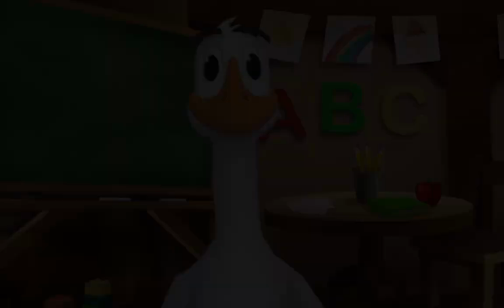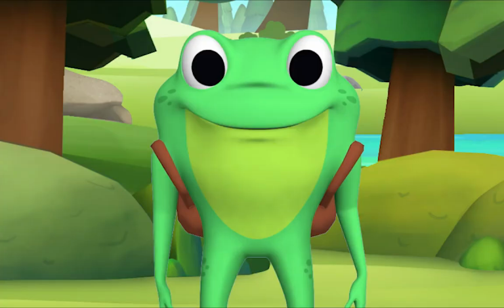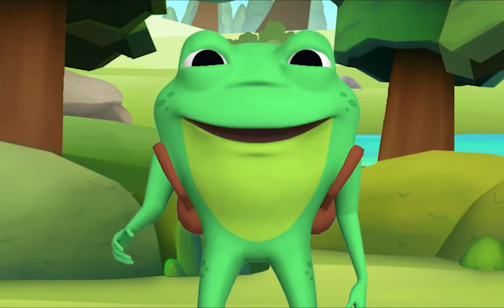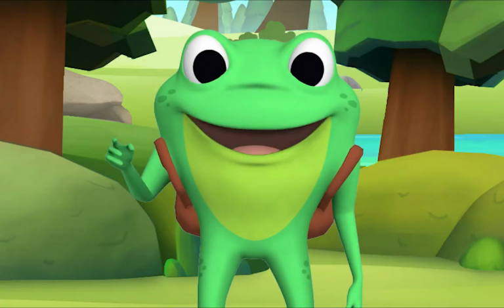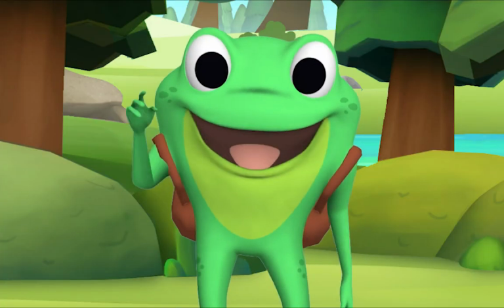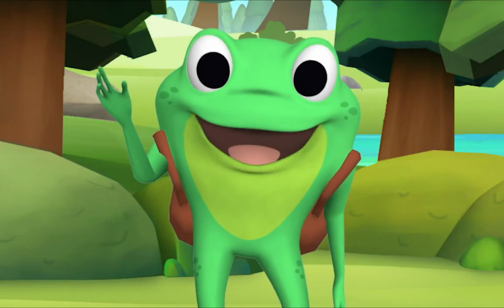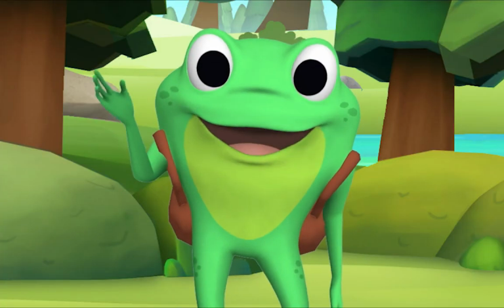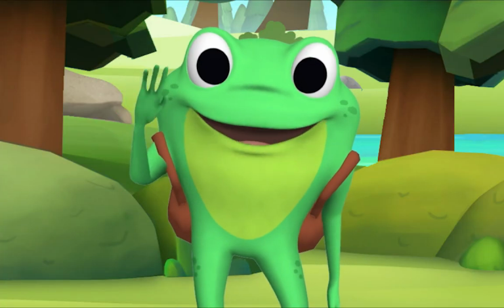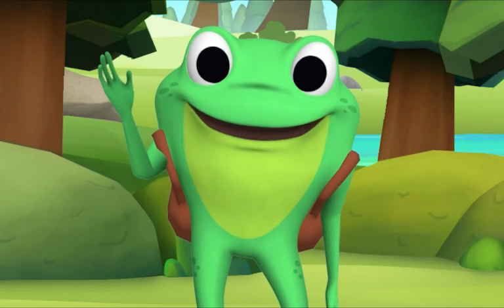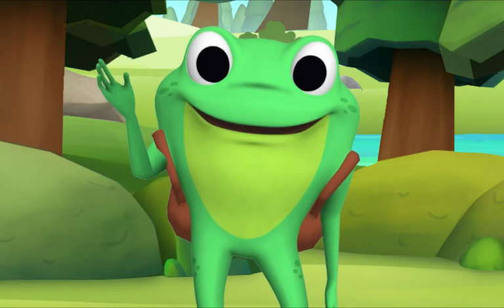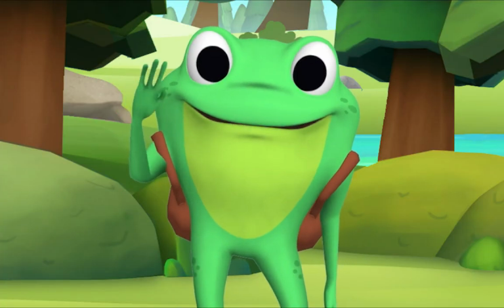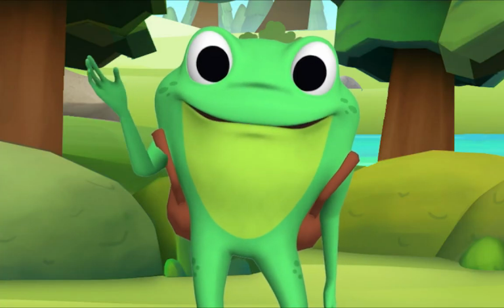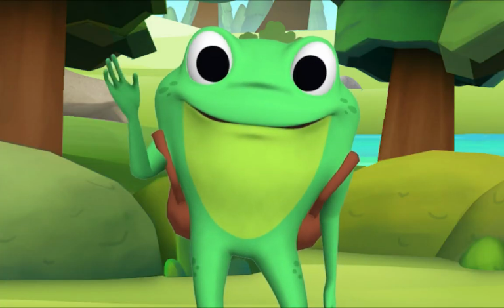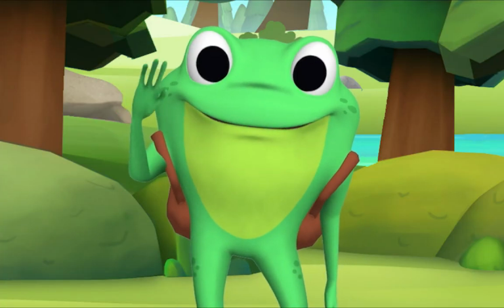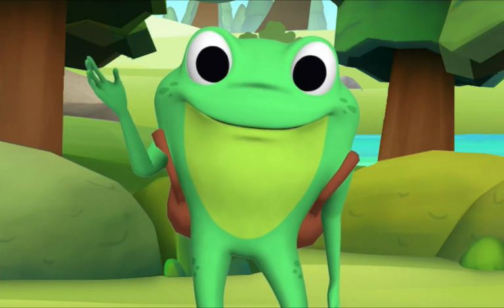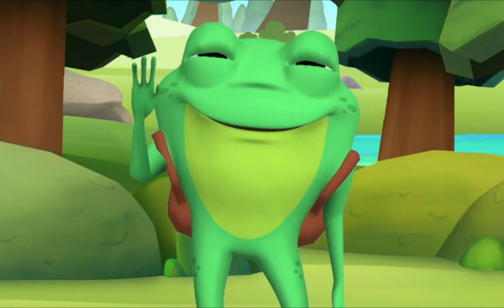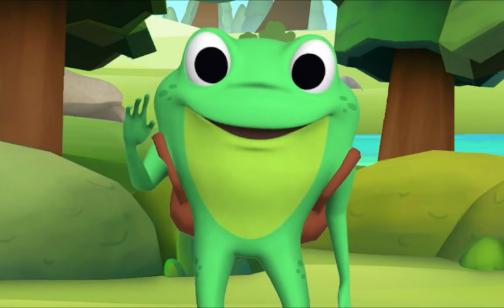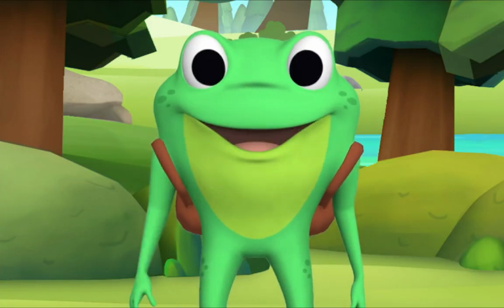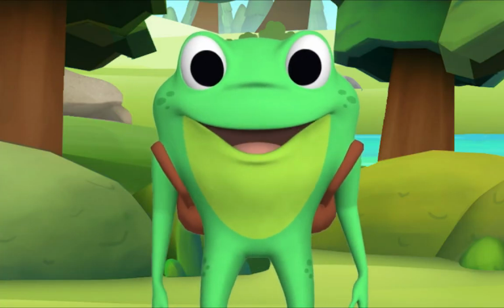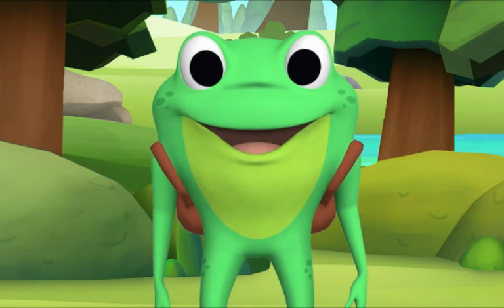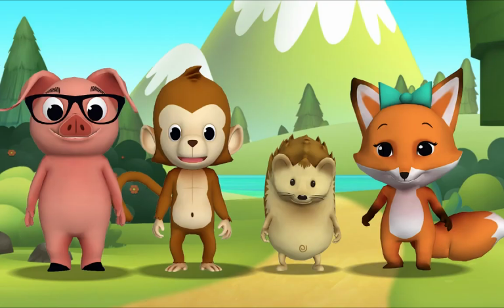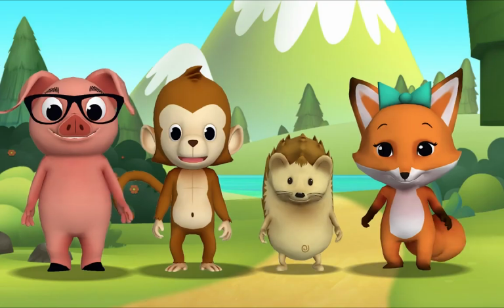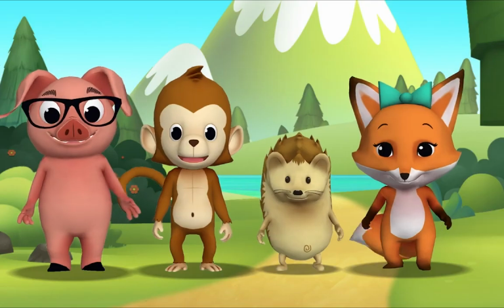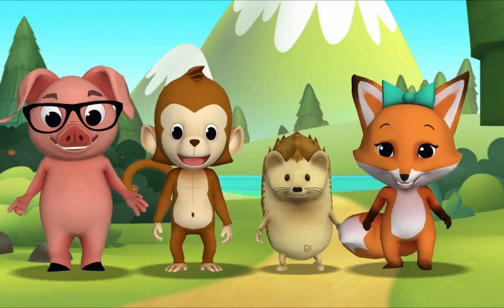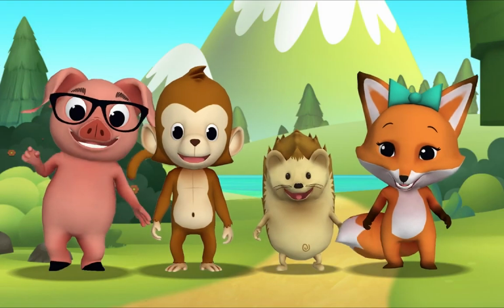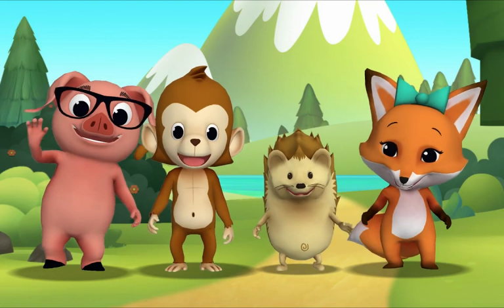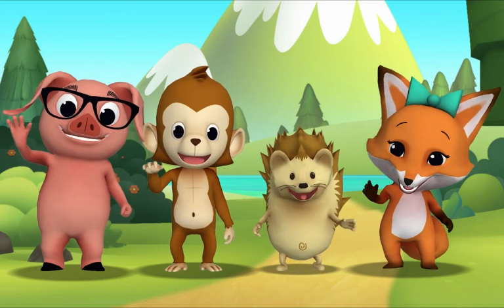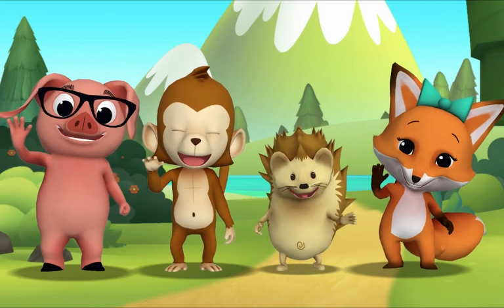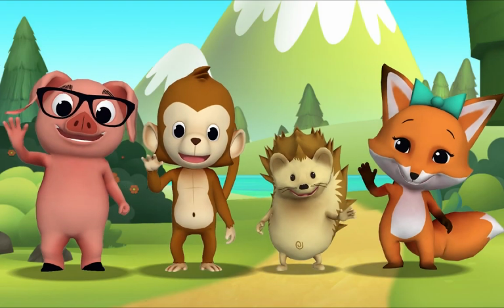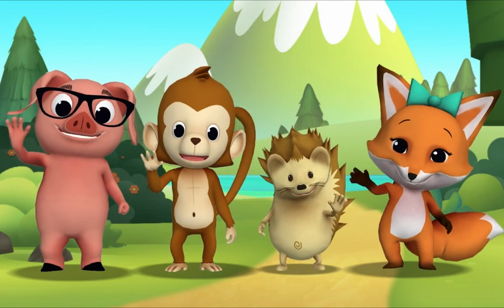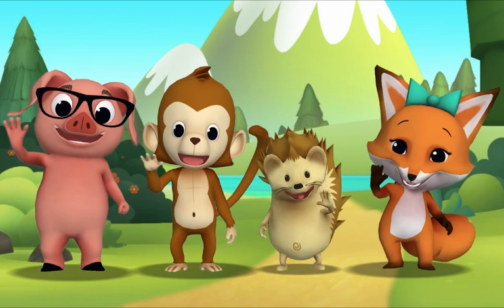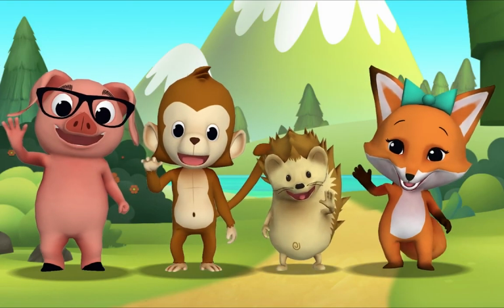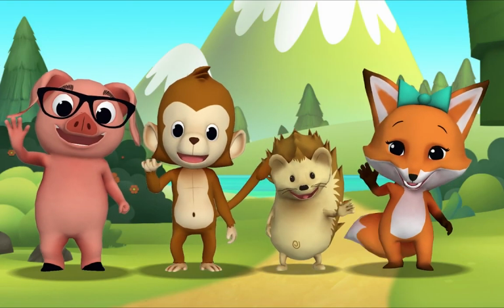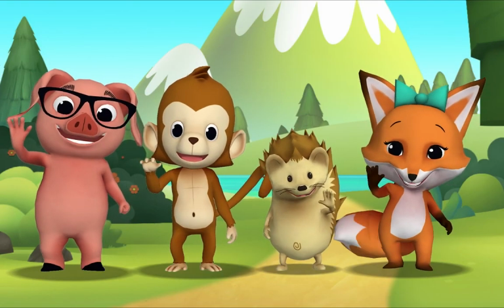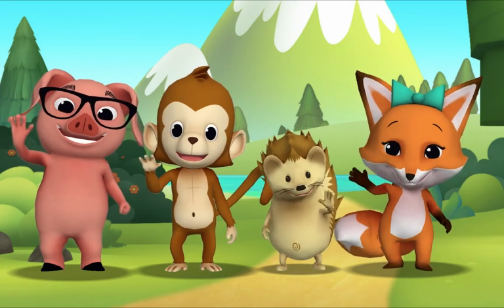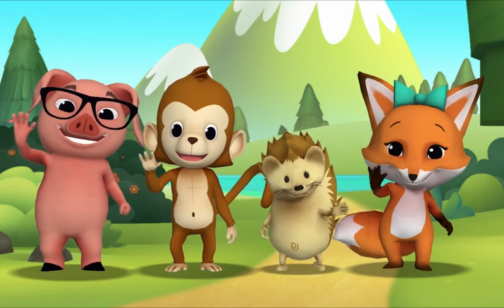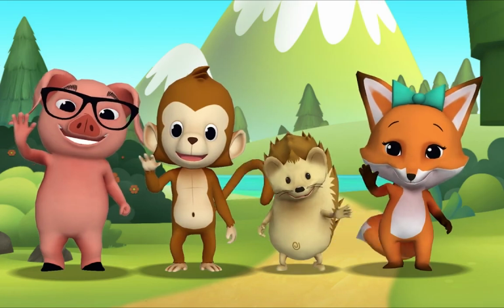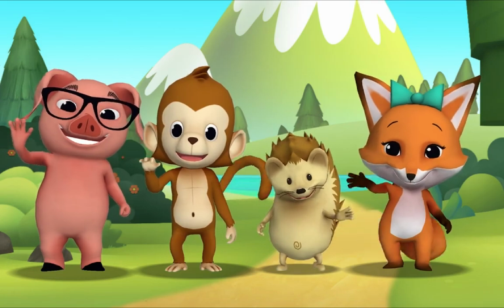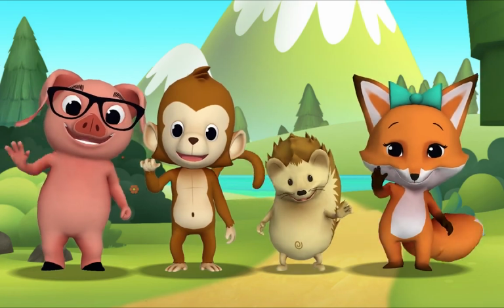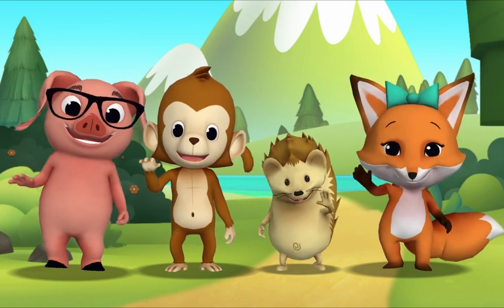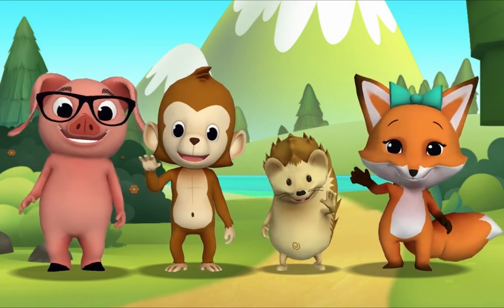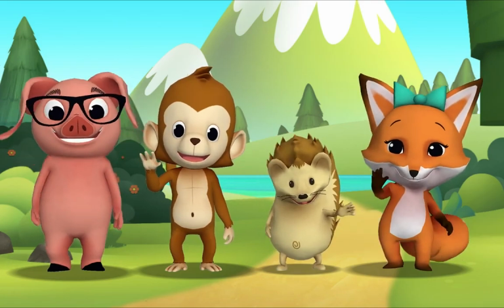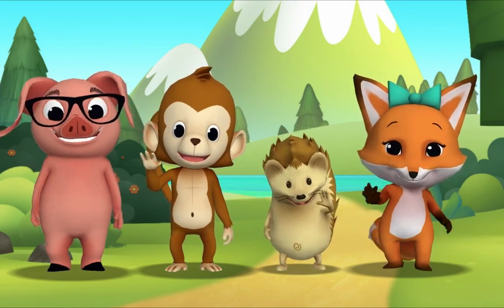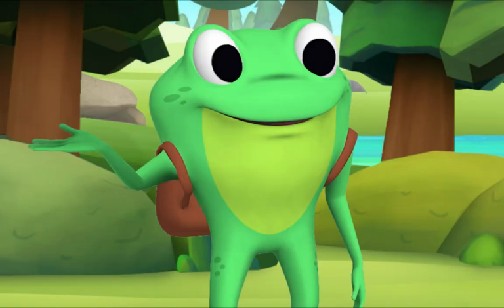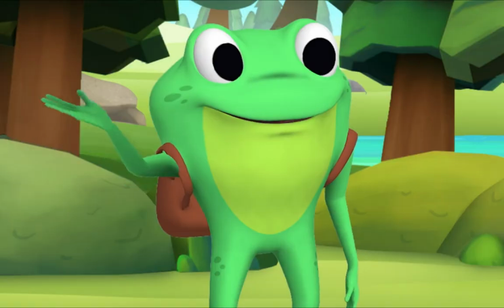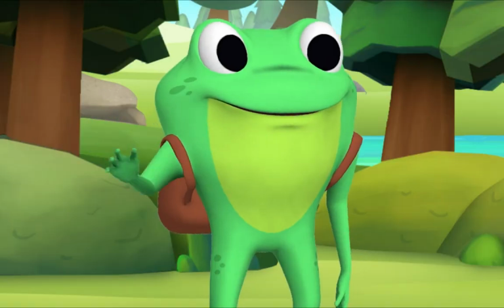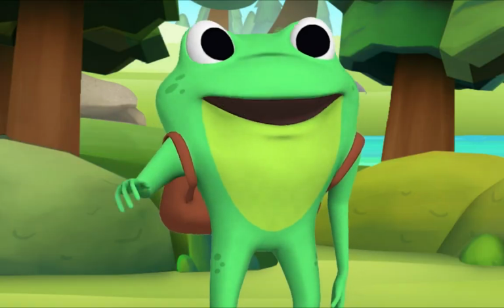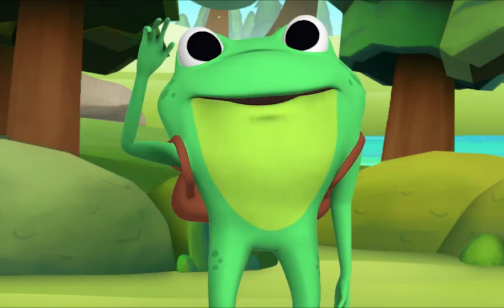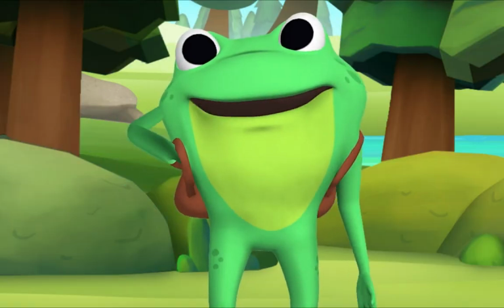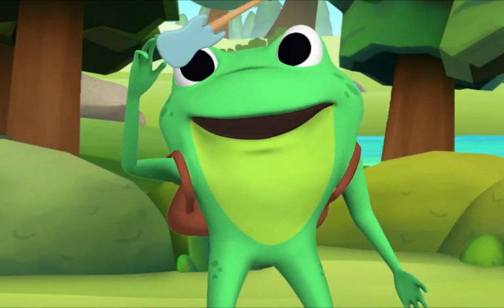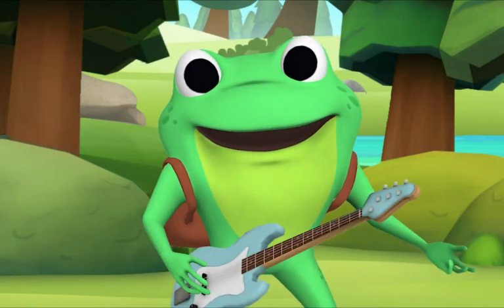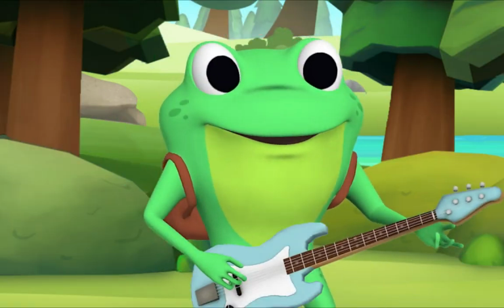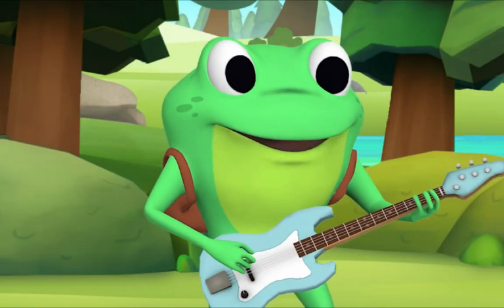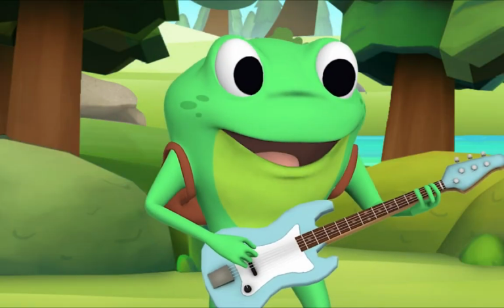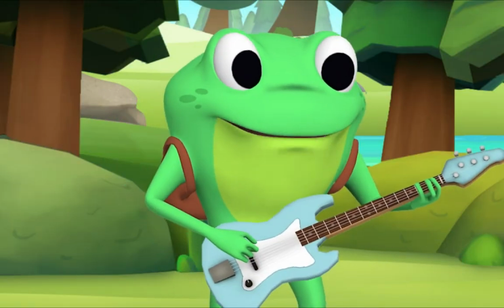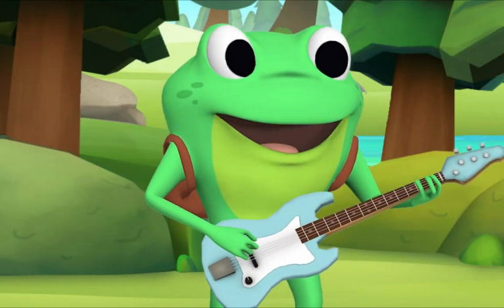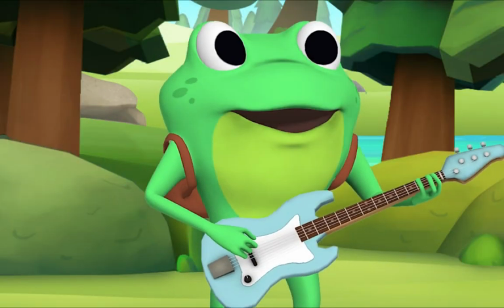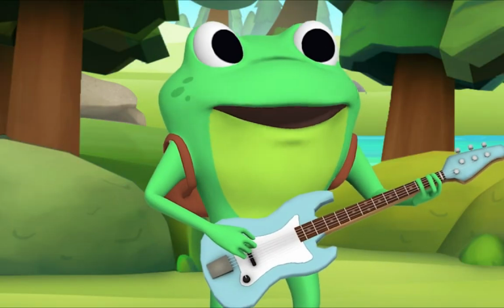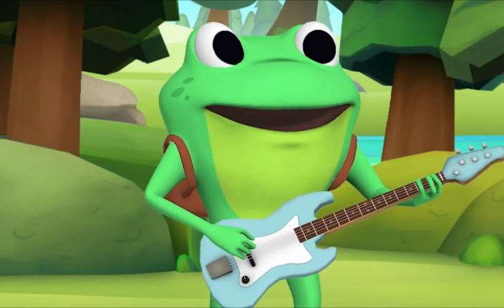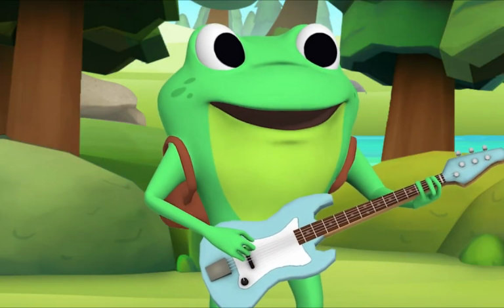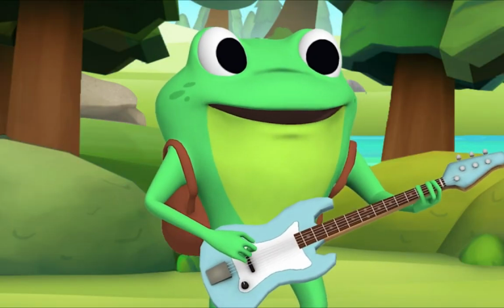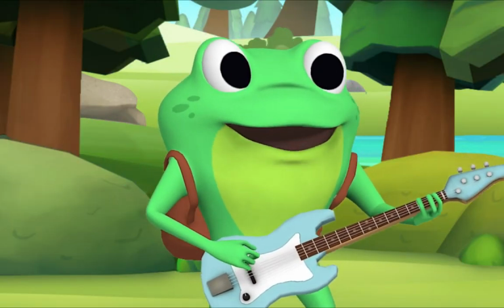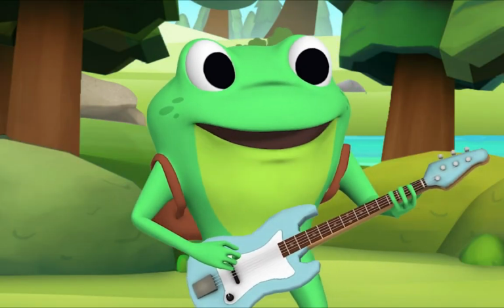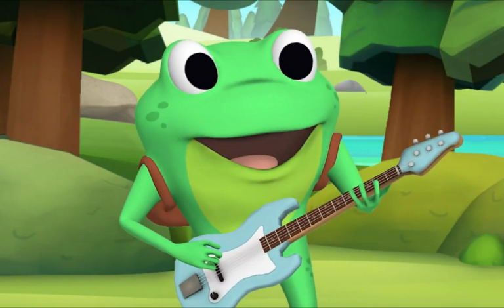Hello kids! Hello, Mr. Frog! Let's sing The More We Get Together.